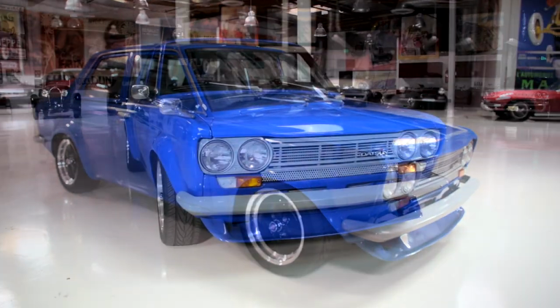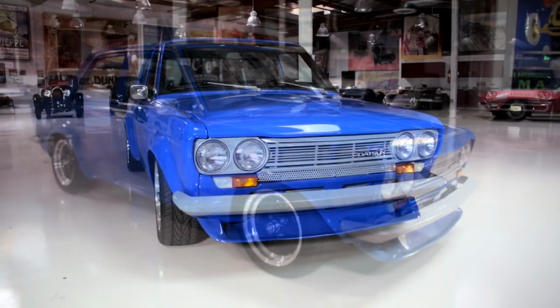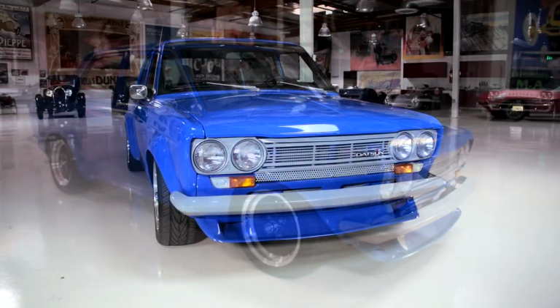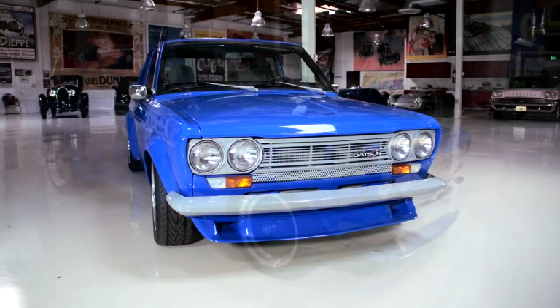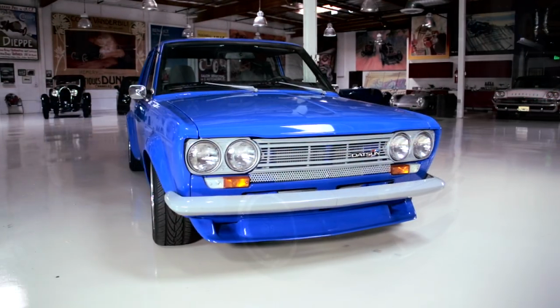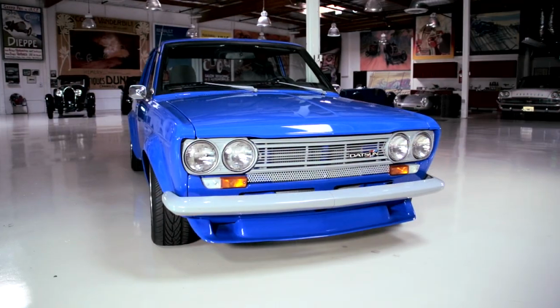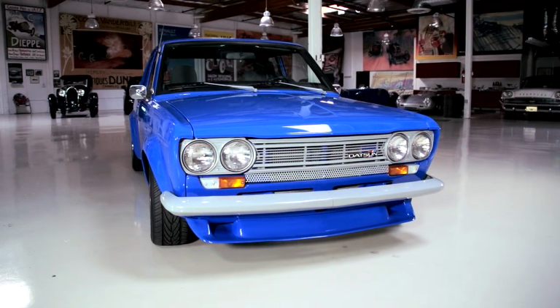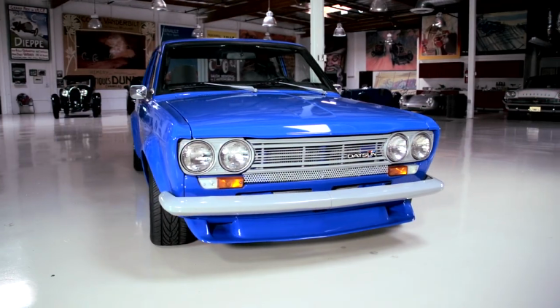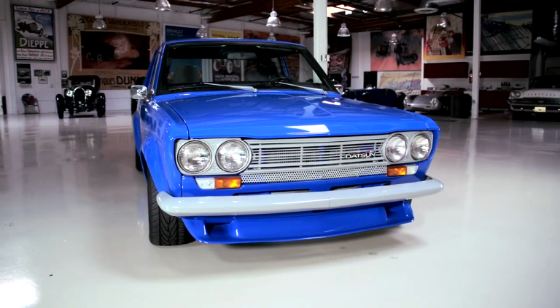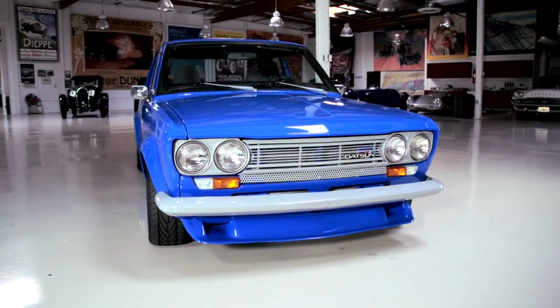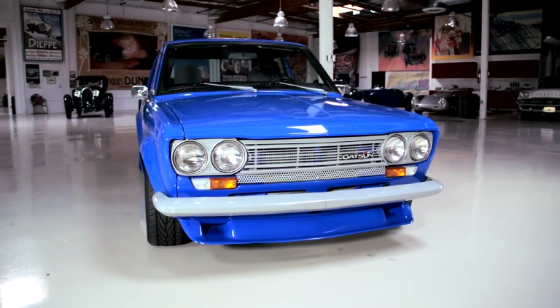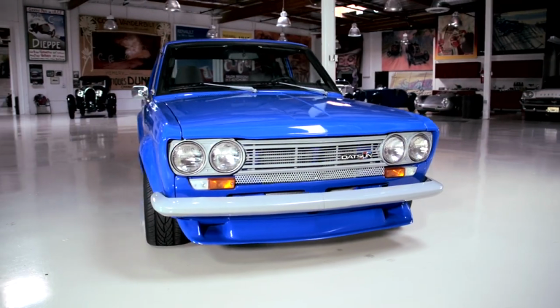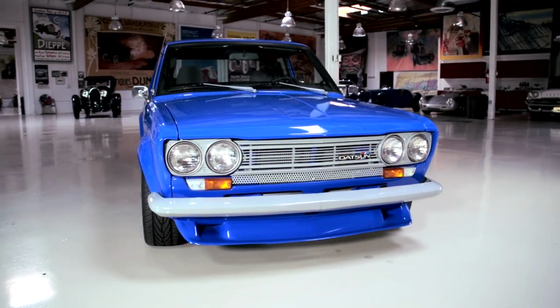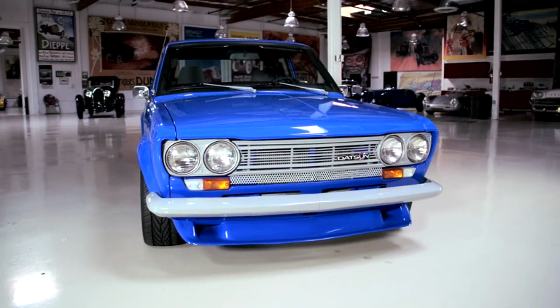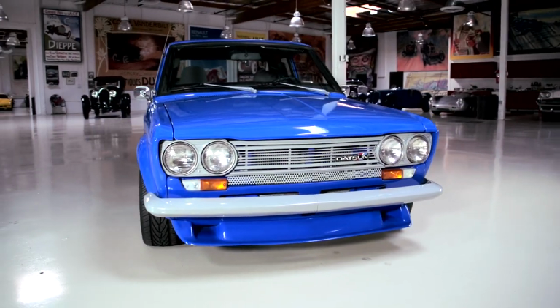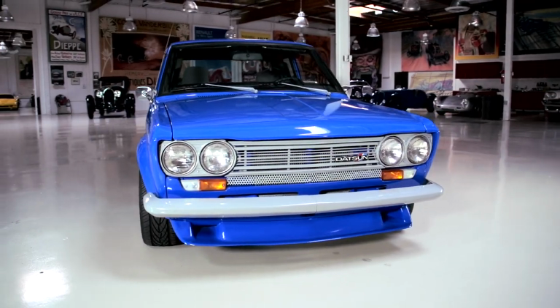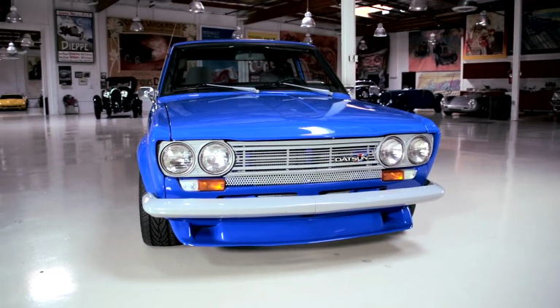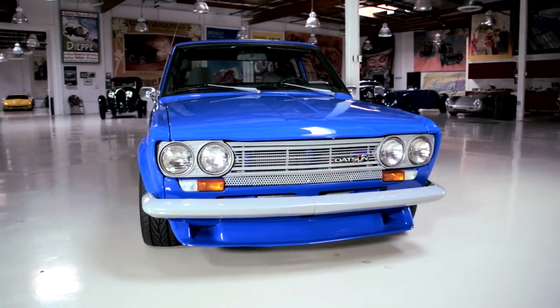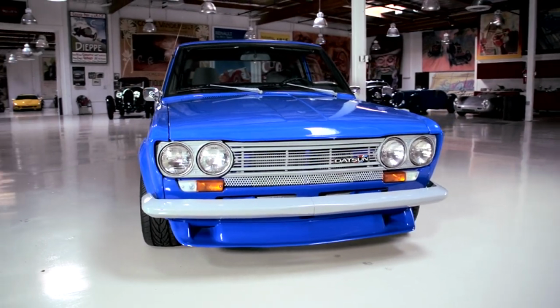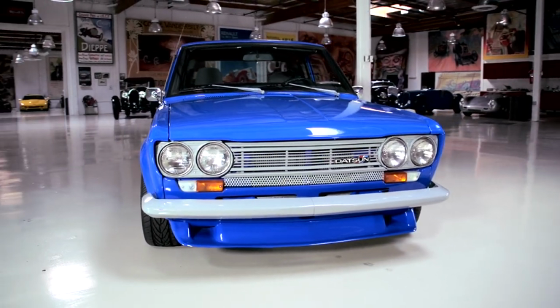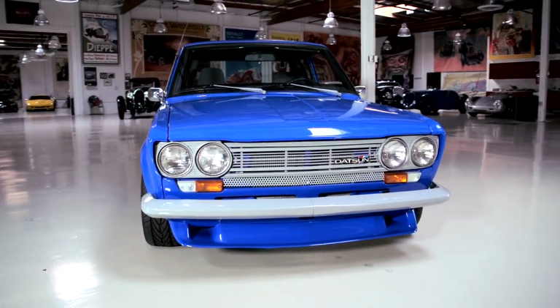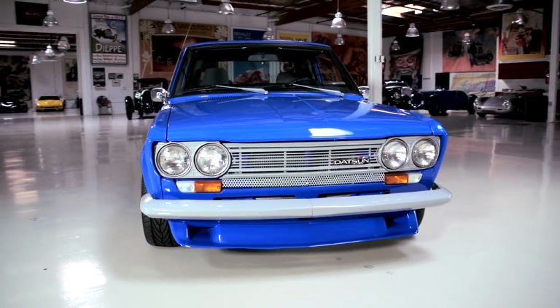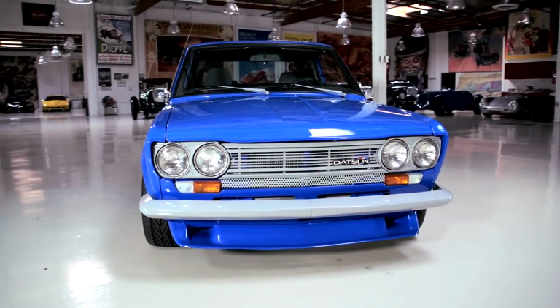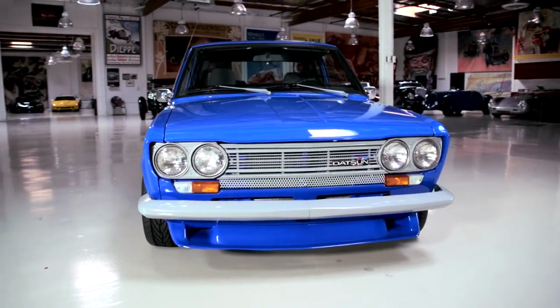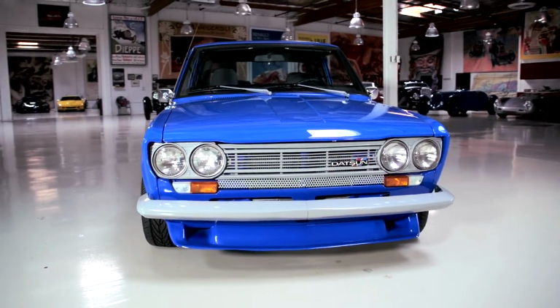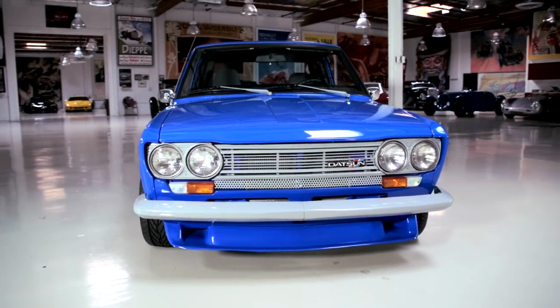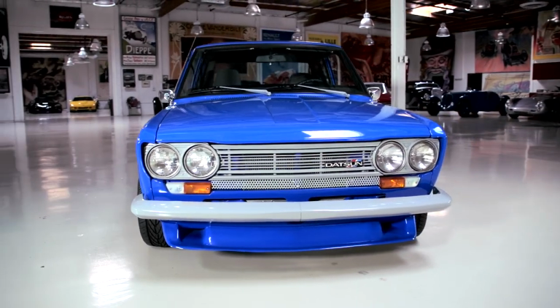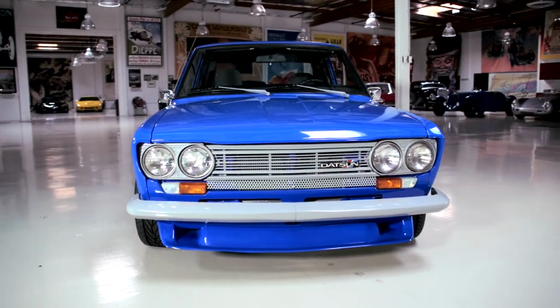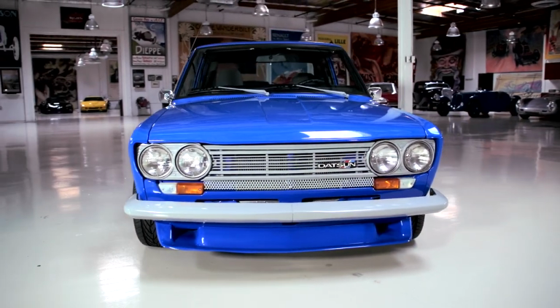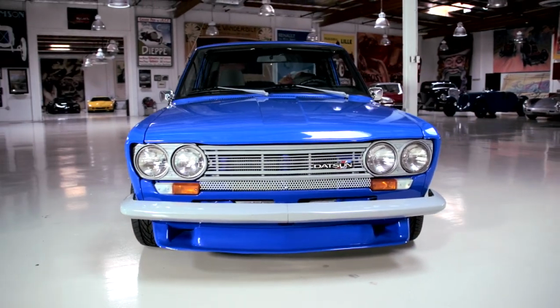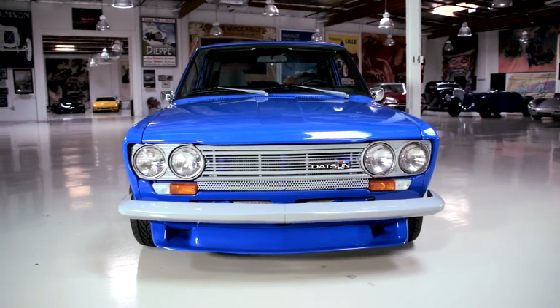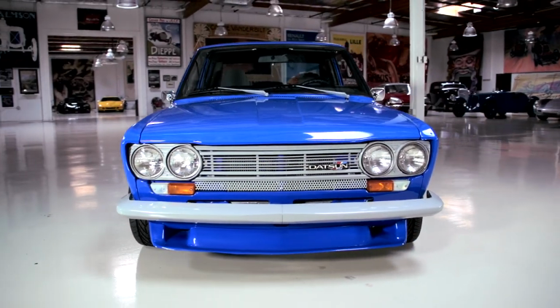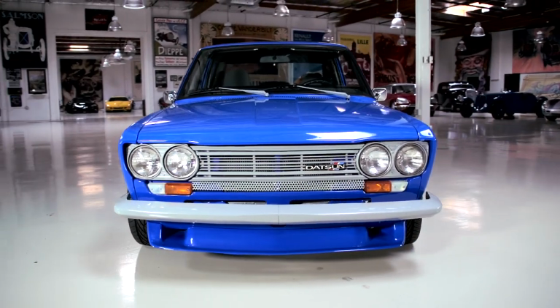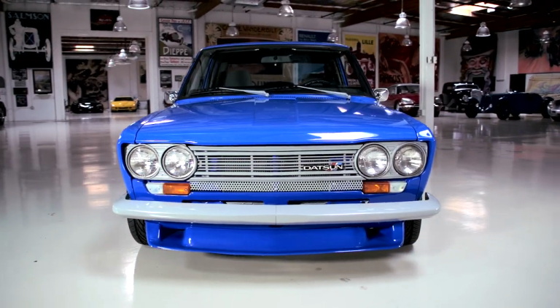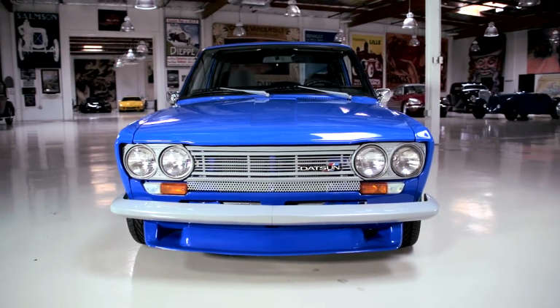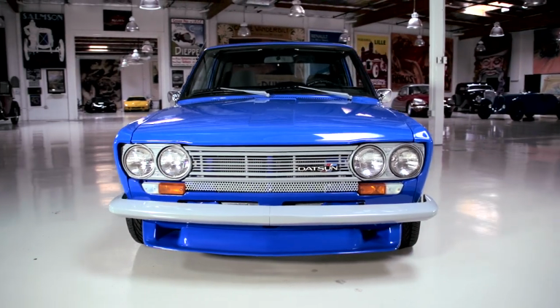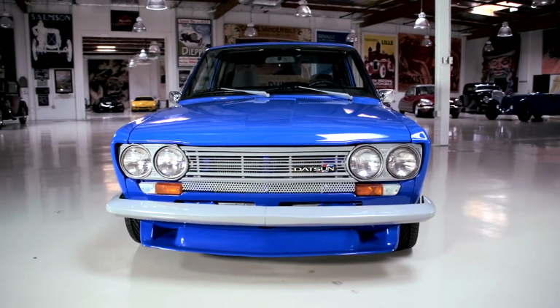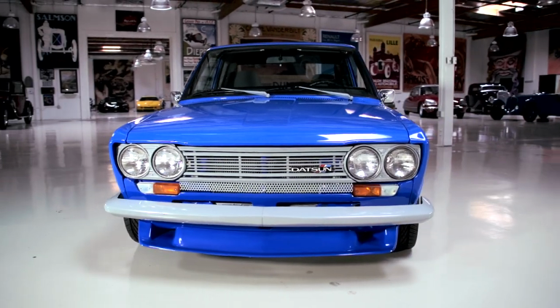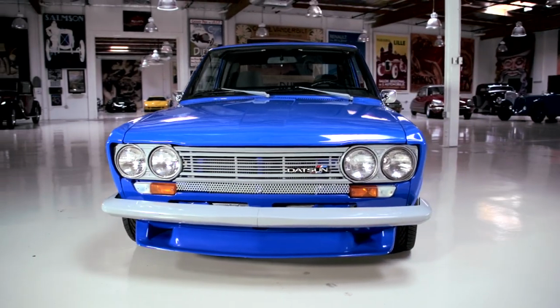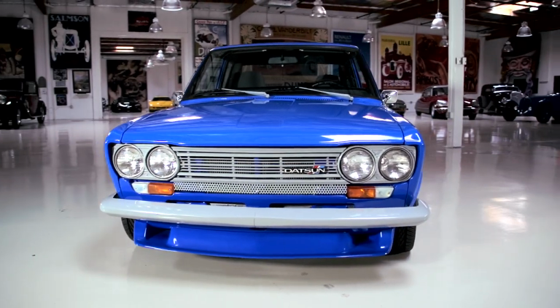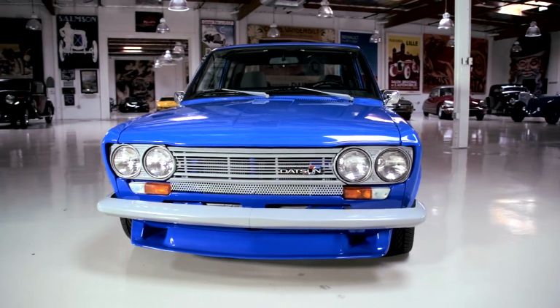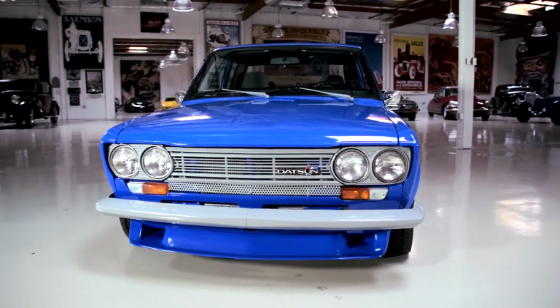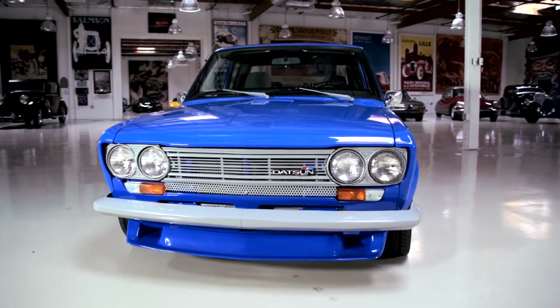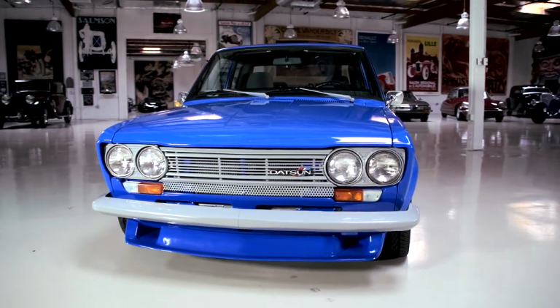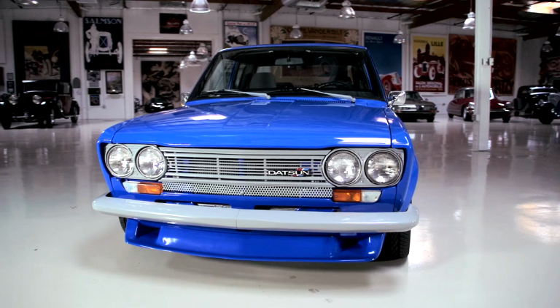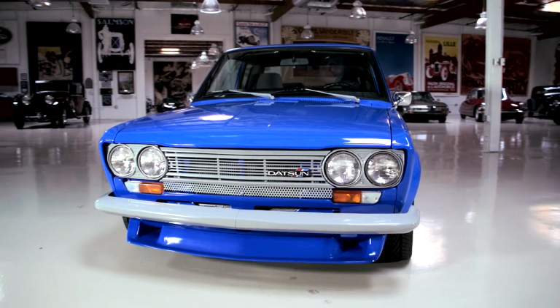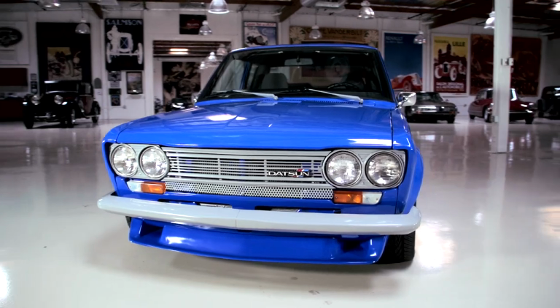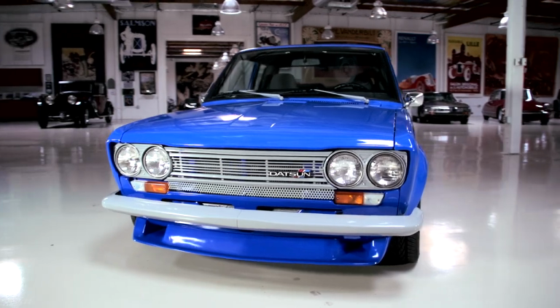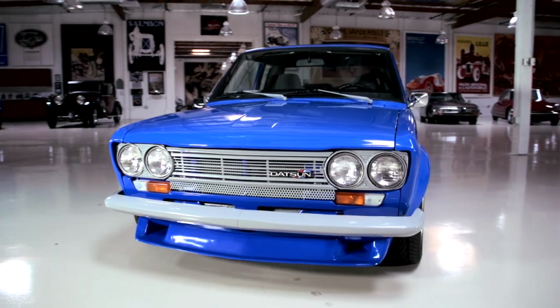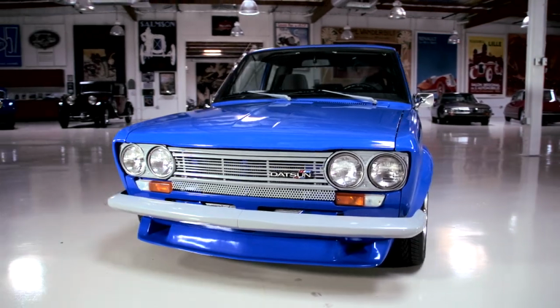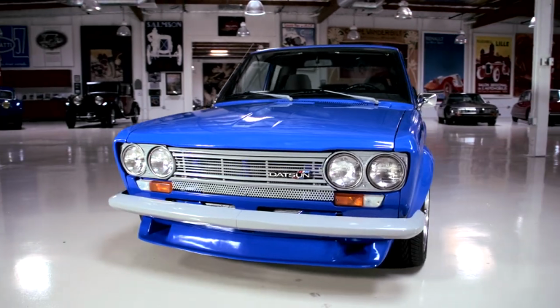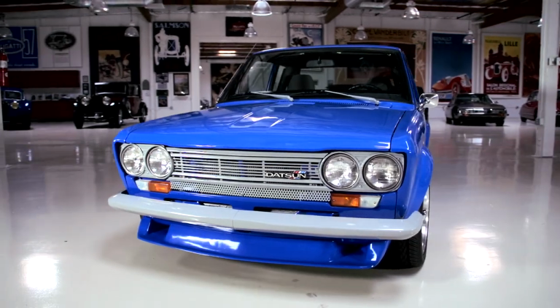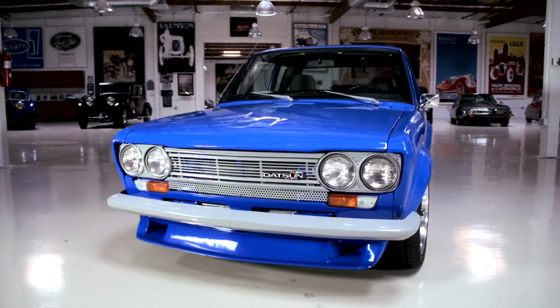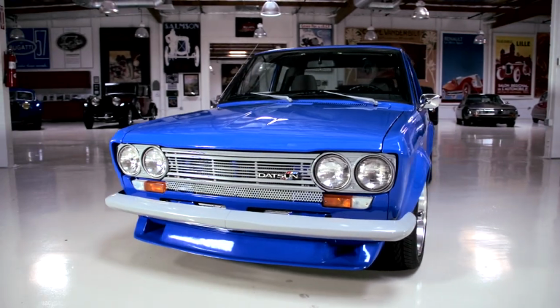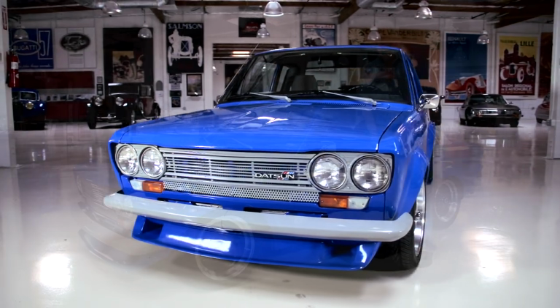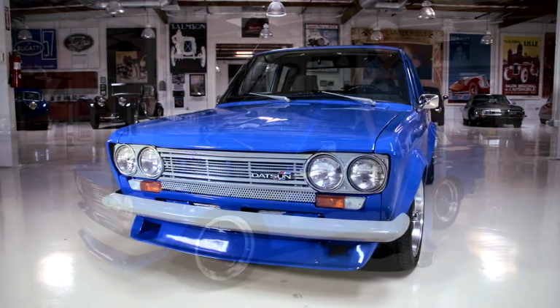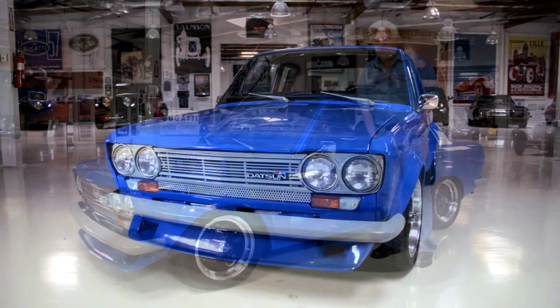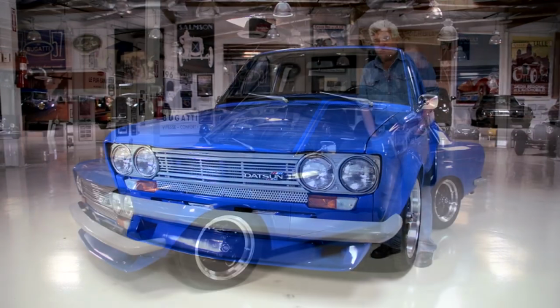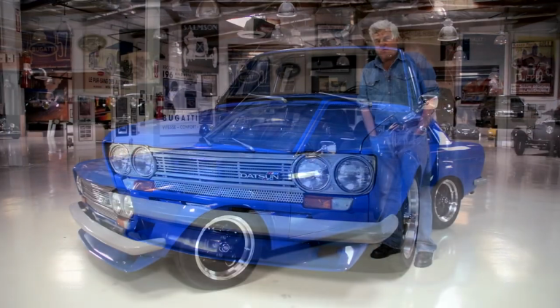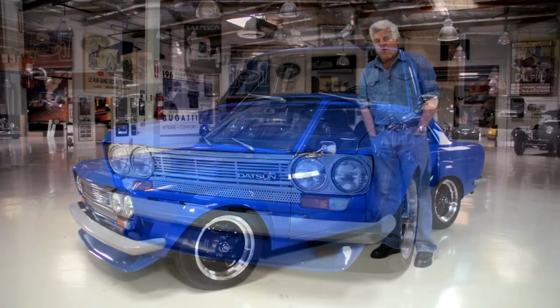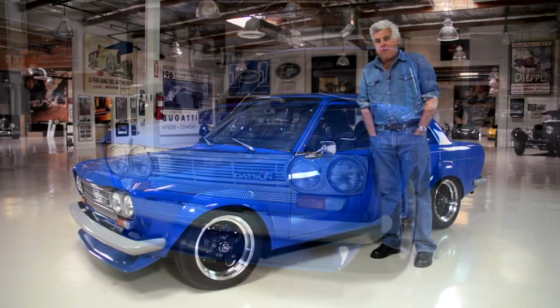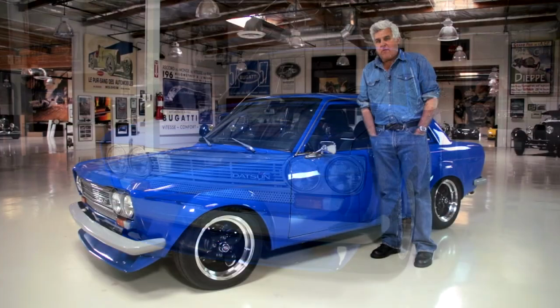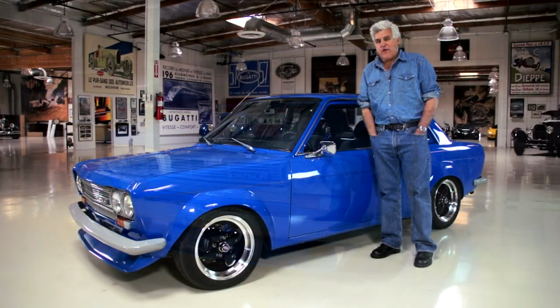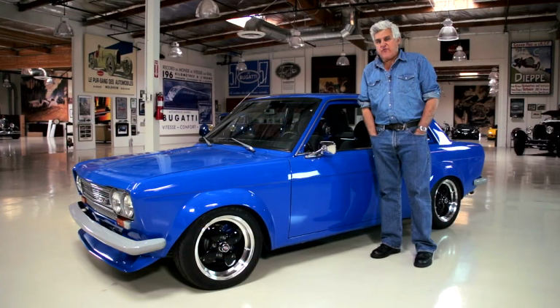Sadly, this car is not mine. This belongs to a good friend of mine who I work with on The Tonight Show. His name is Greg Elliott. He's the prop master.